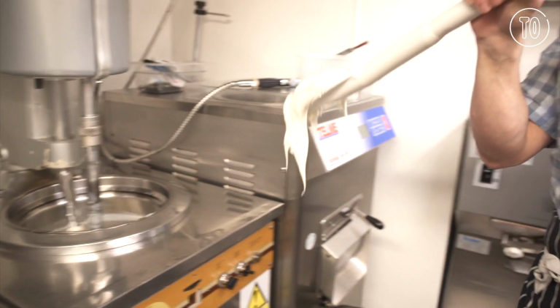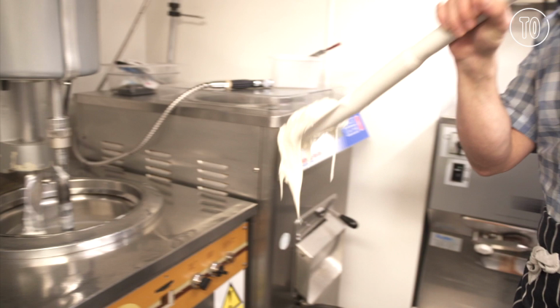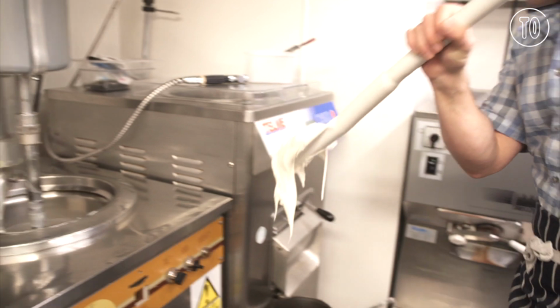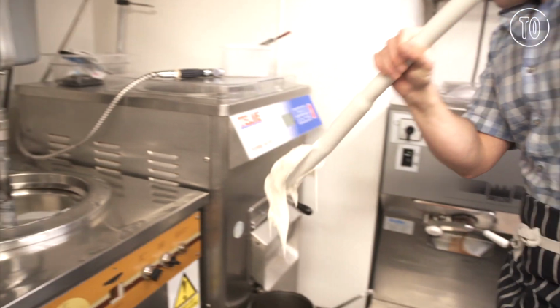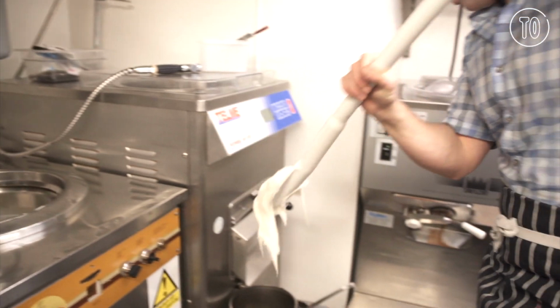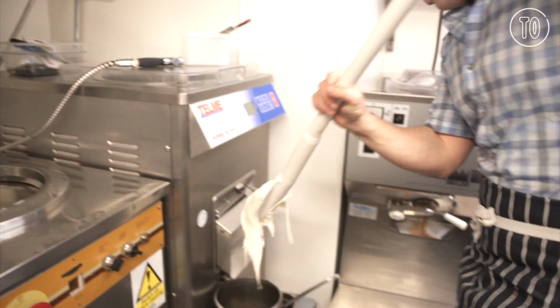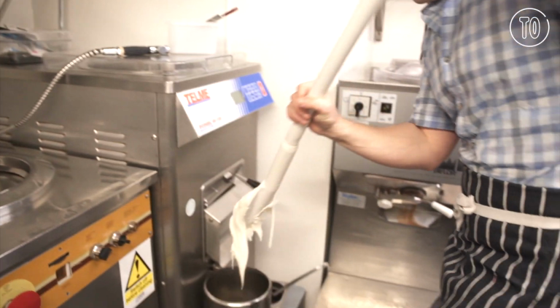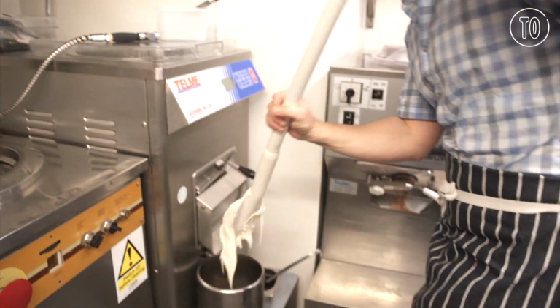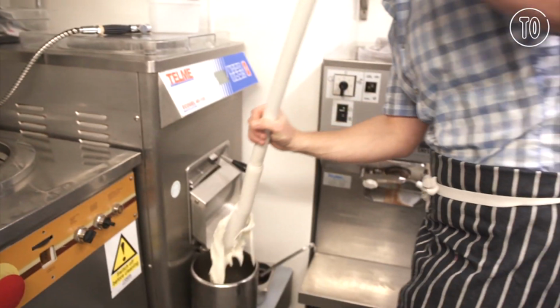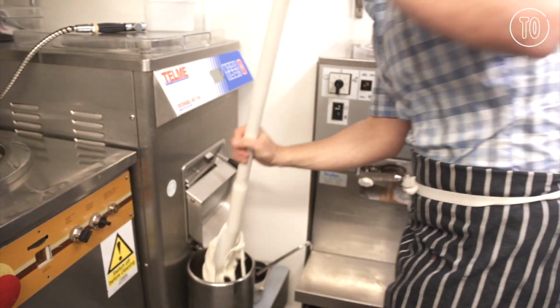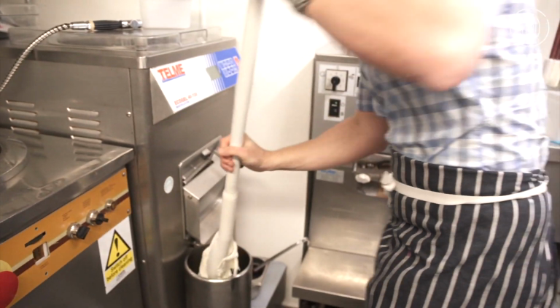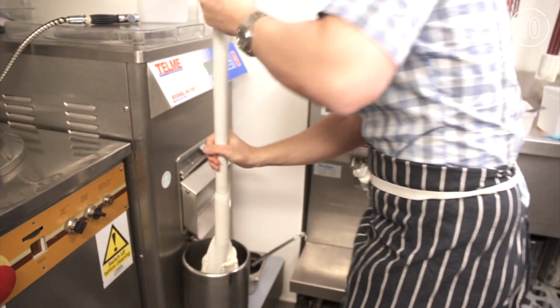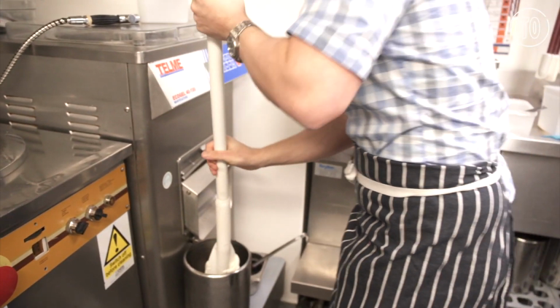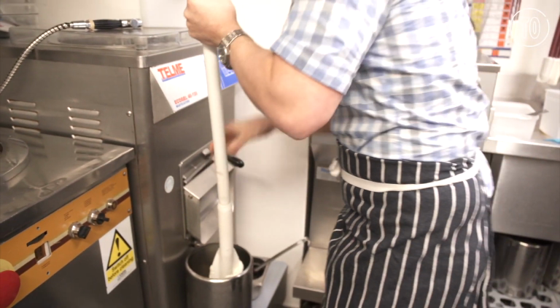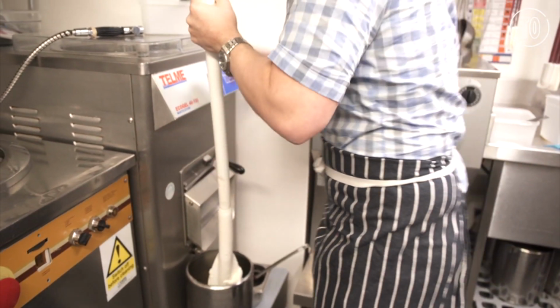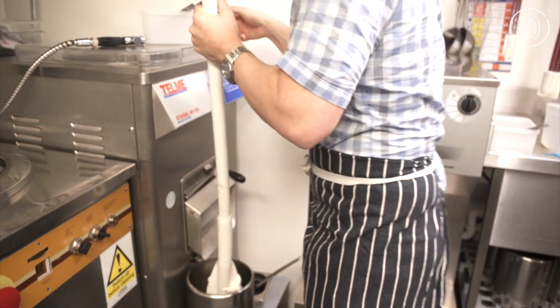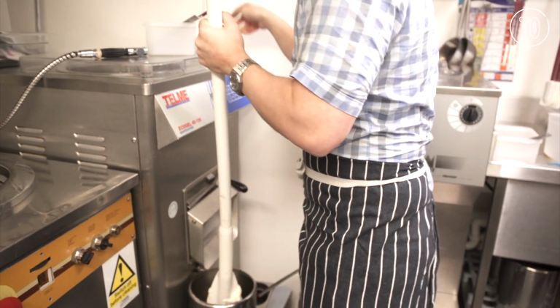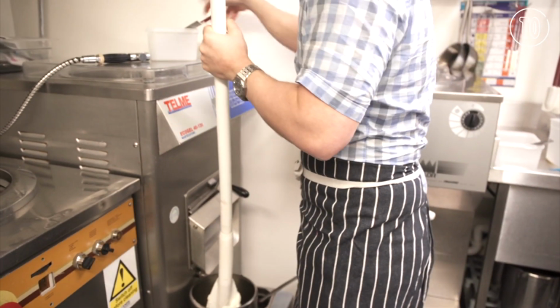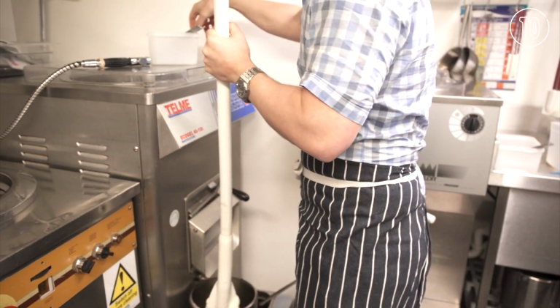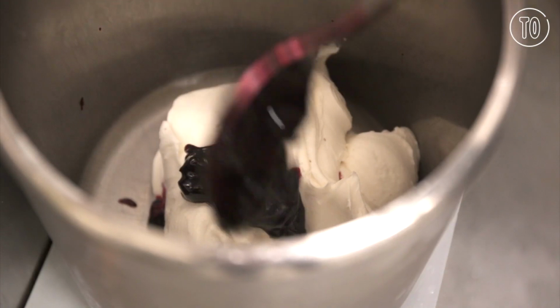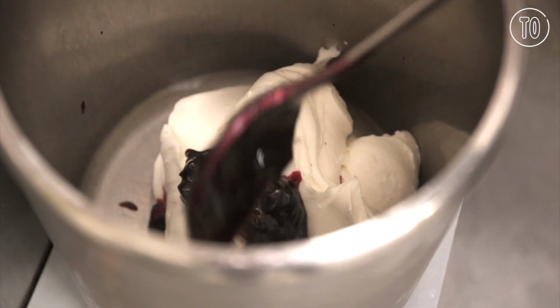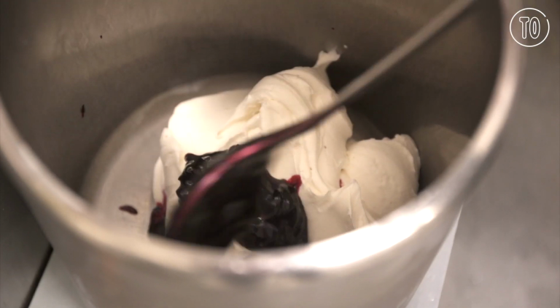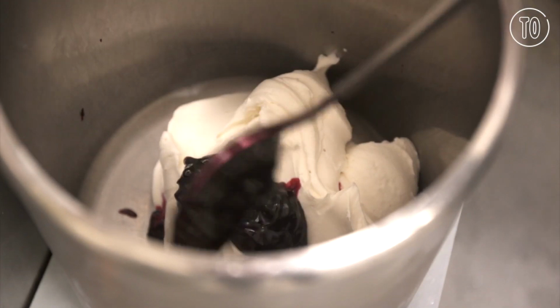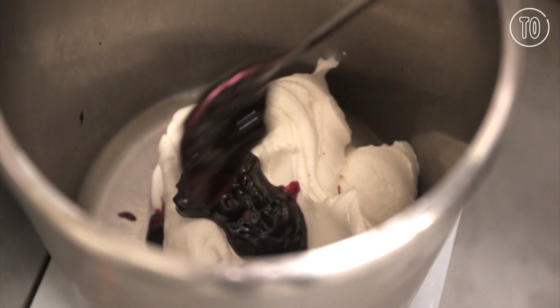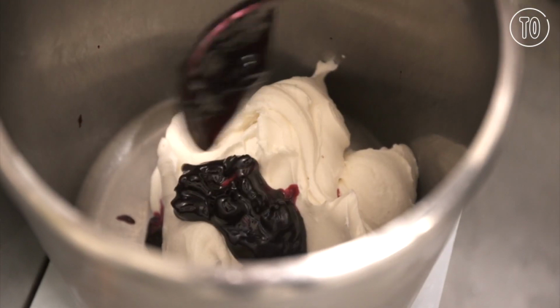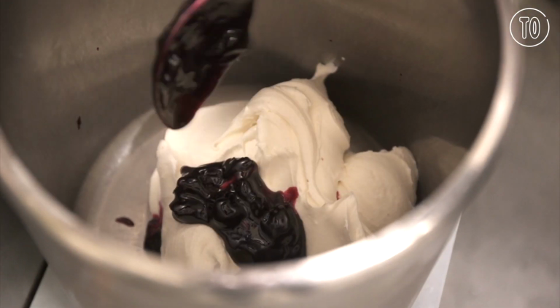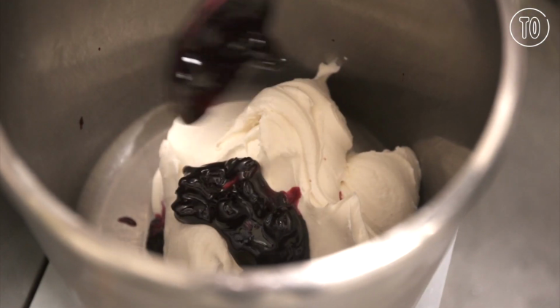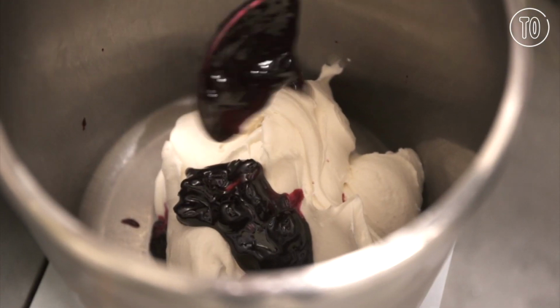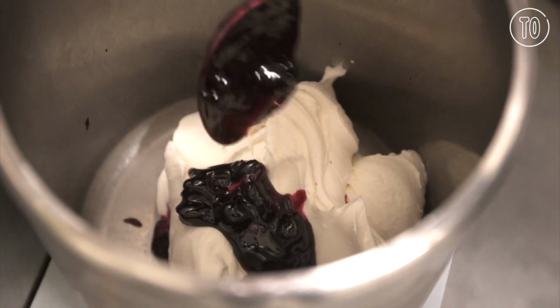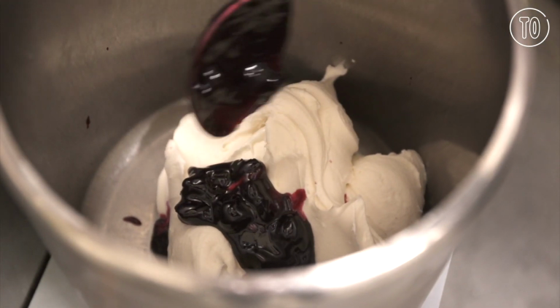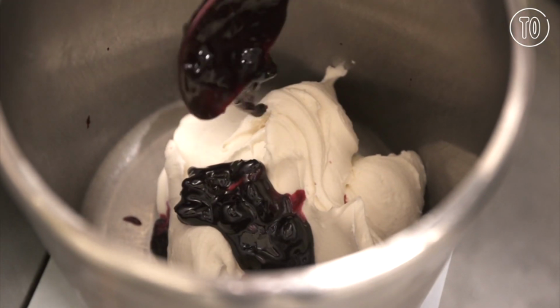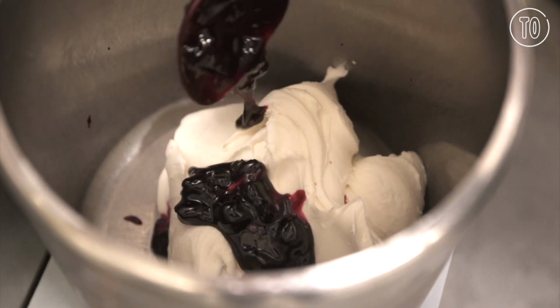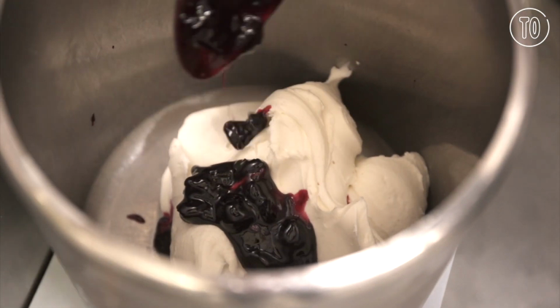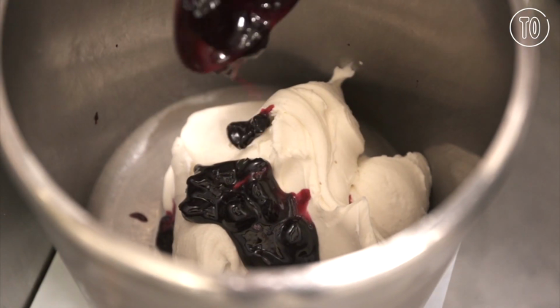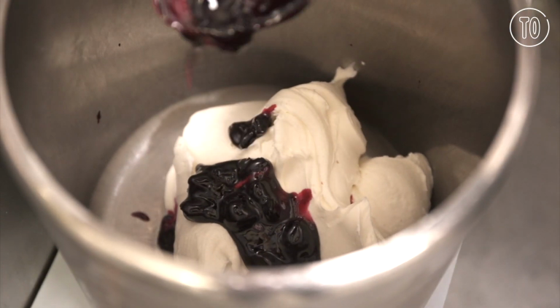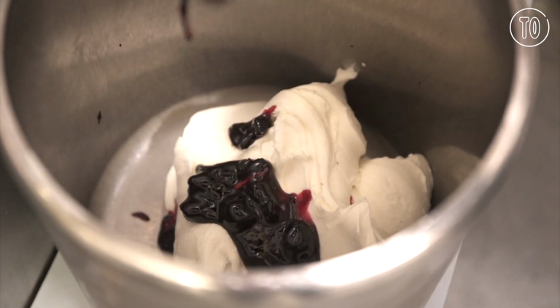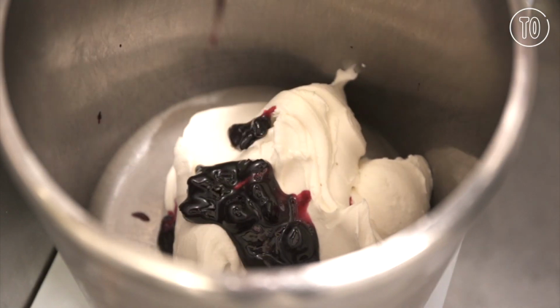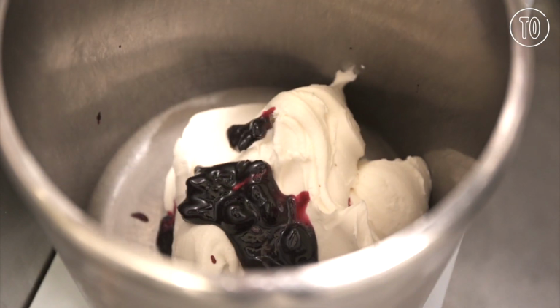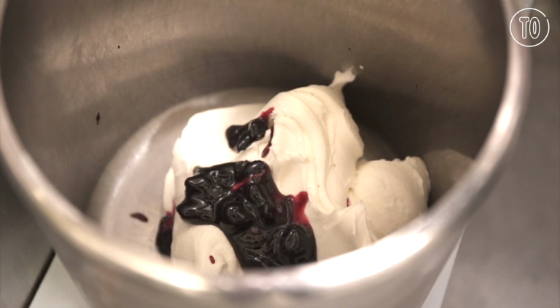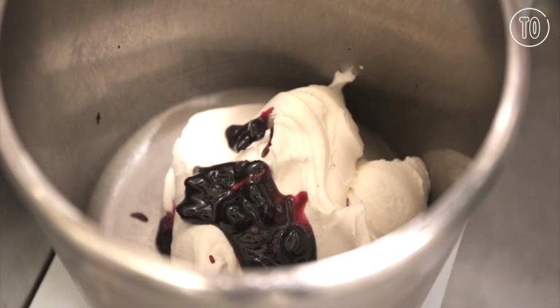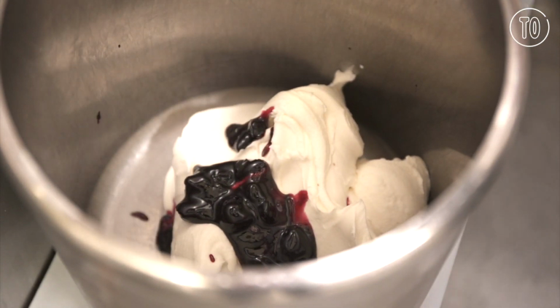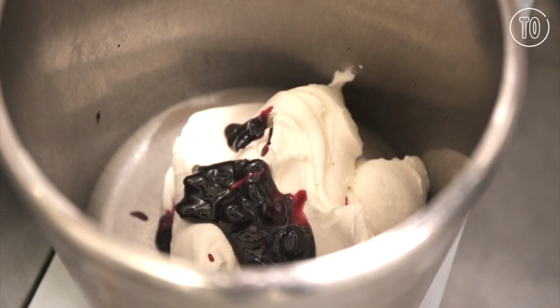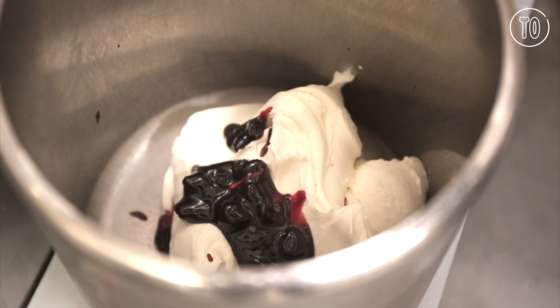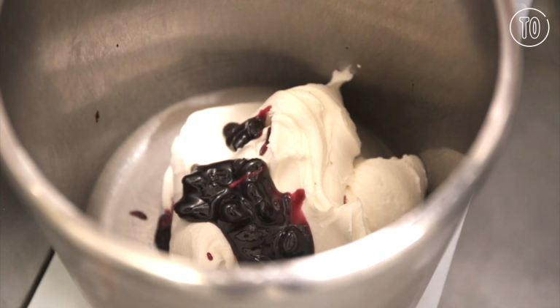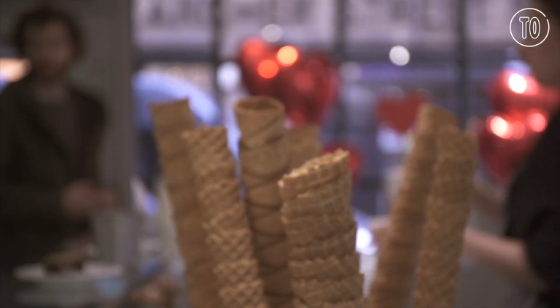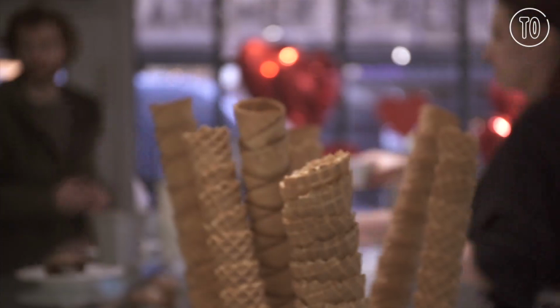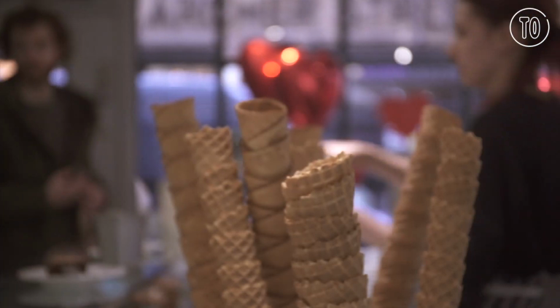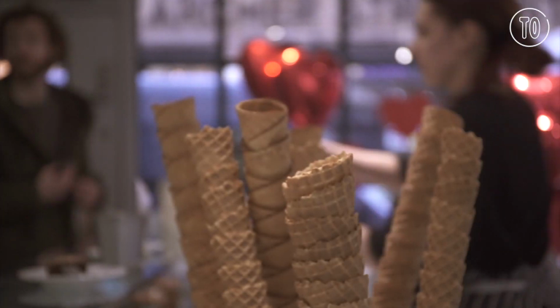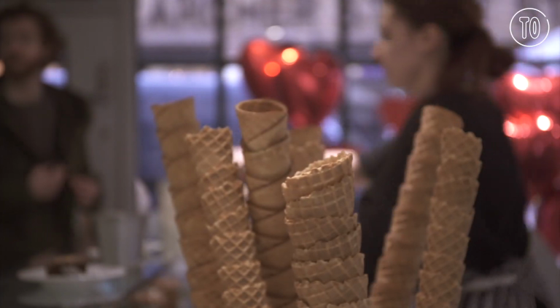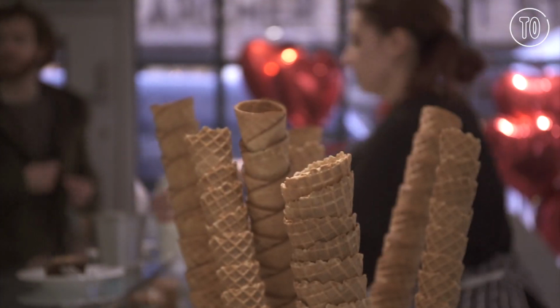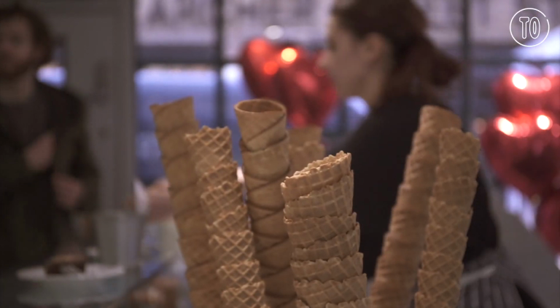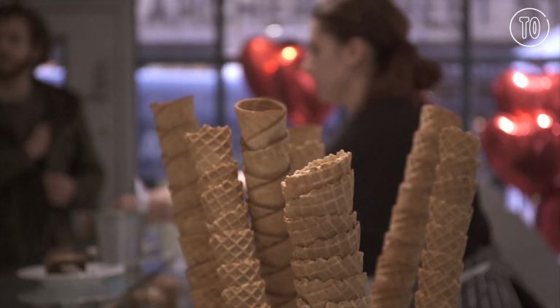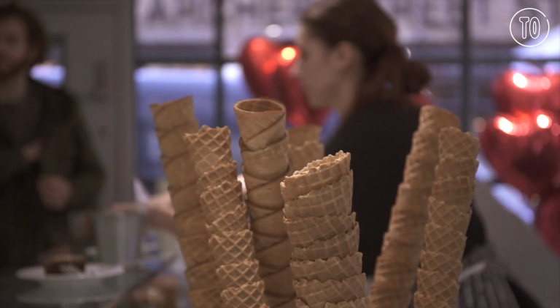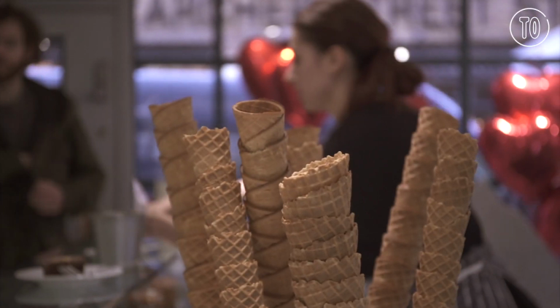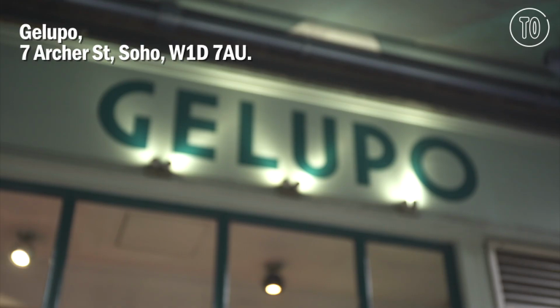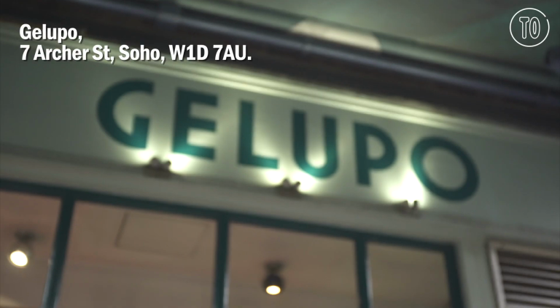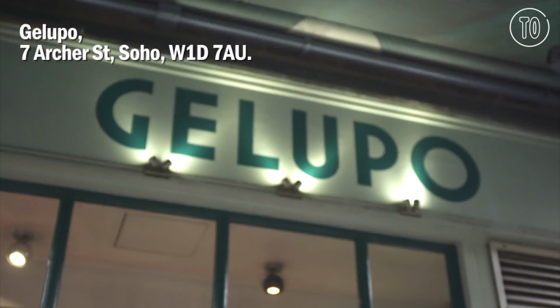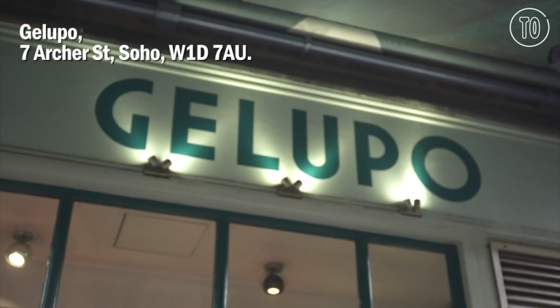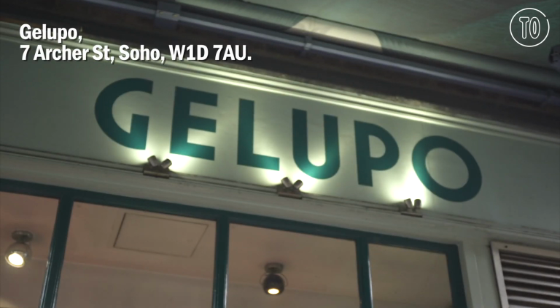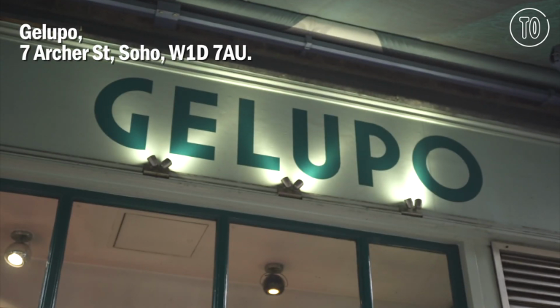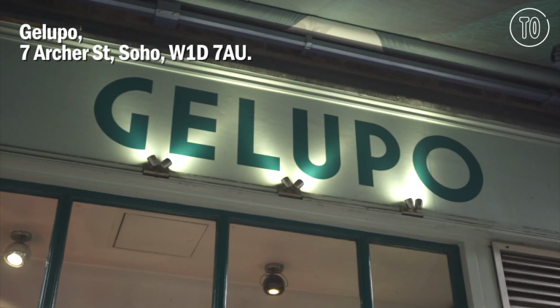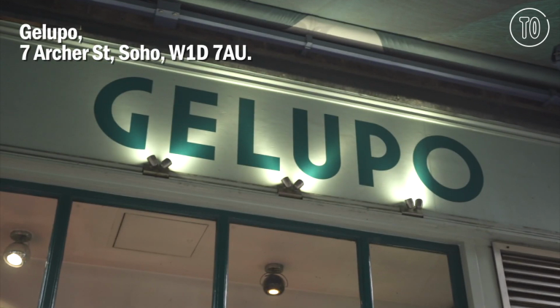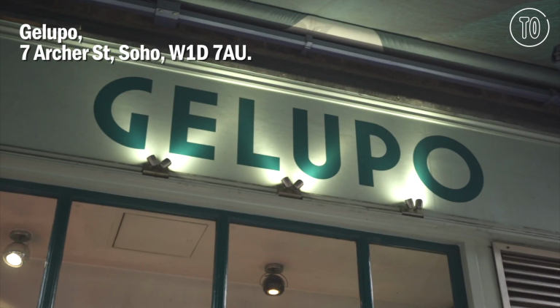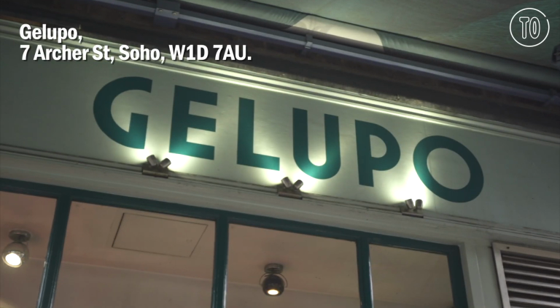It's mostly people who know the shop is here, because there aren't that many reasons to walk down Archer Street, but there are a lot of people who've got it in their heads to come out for an ice cream.